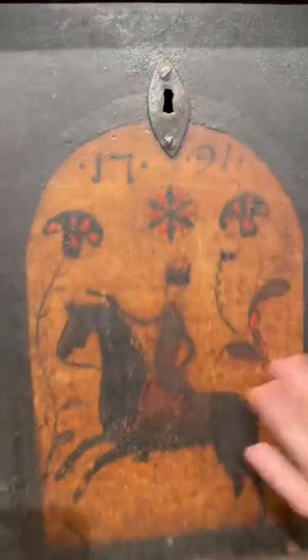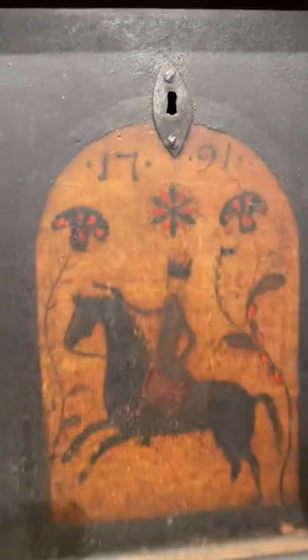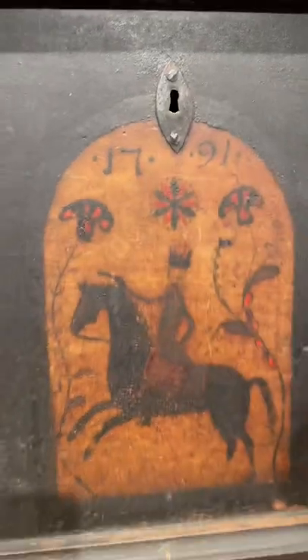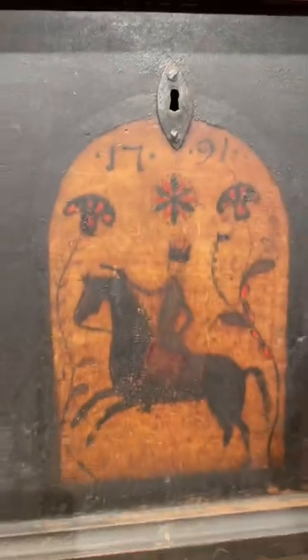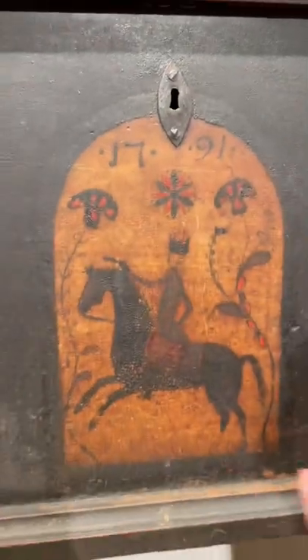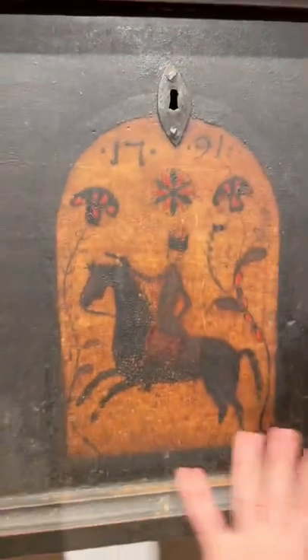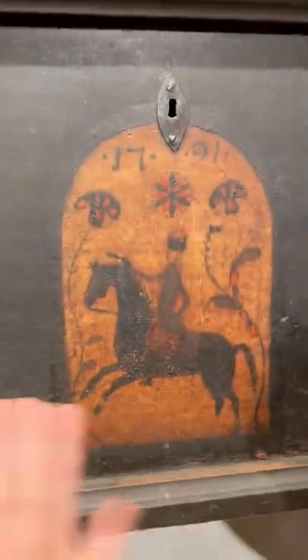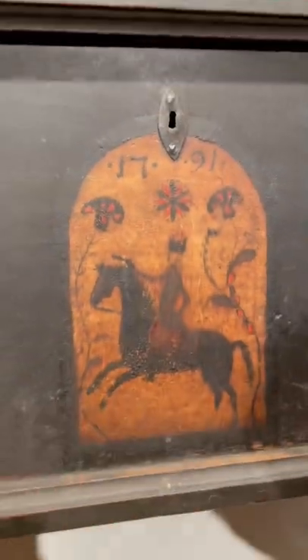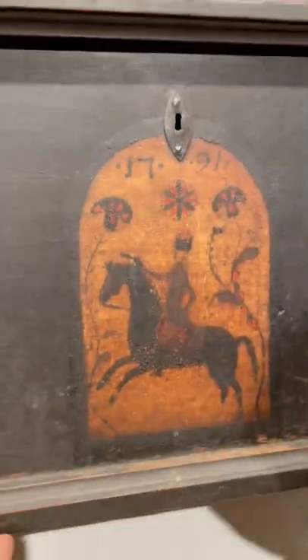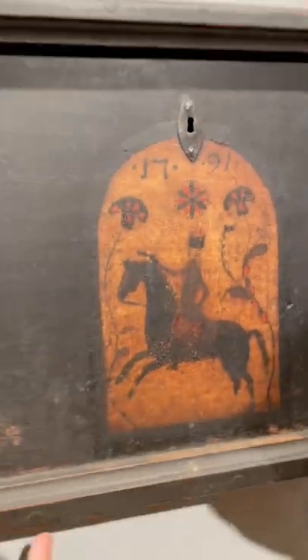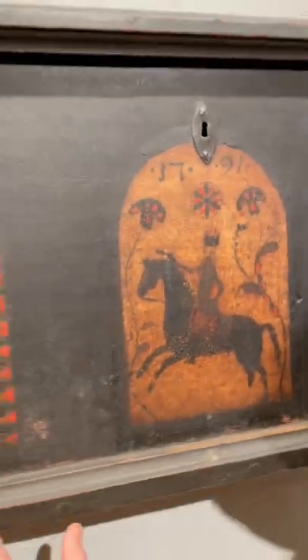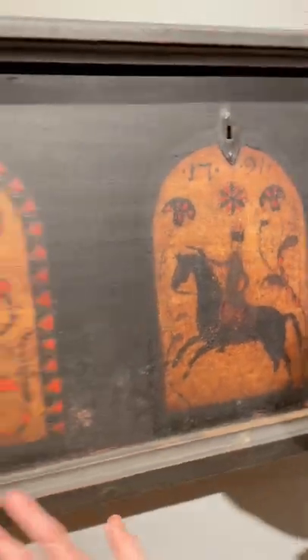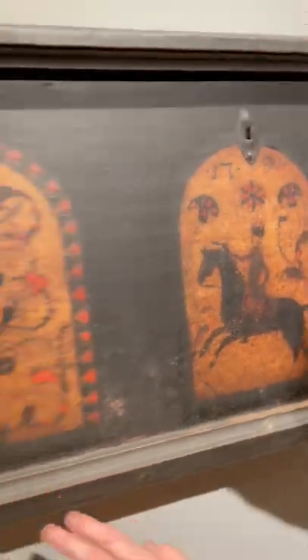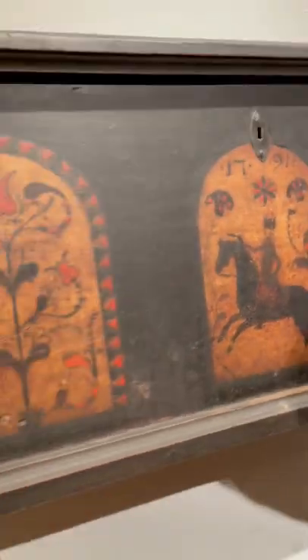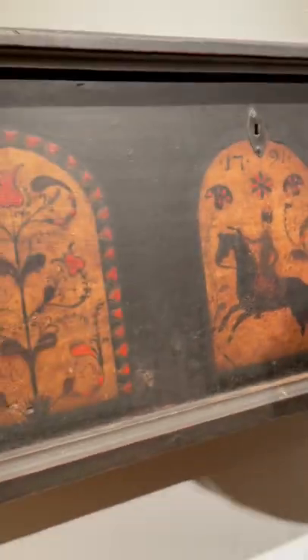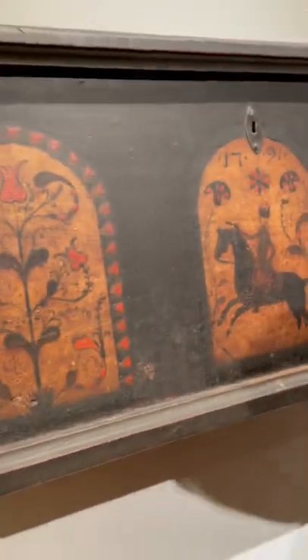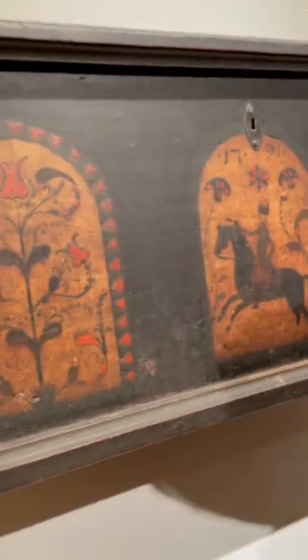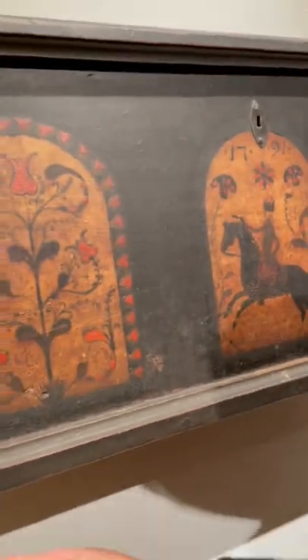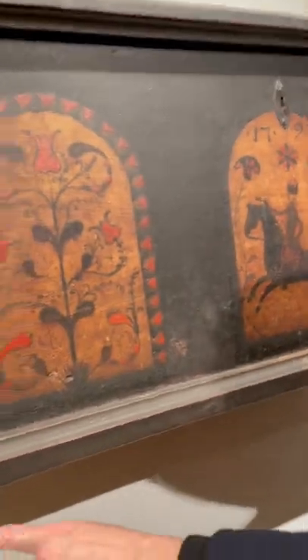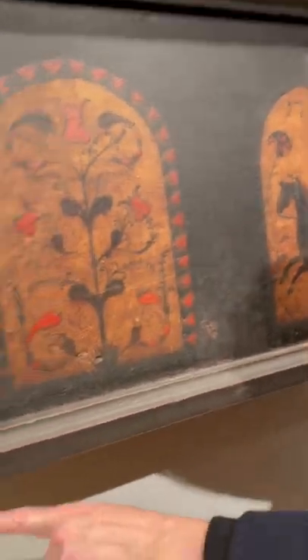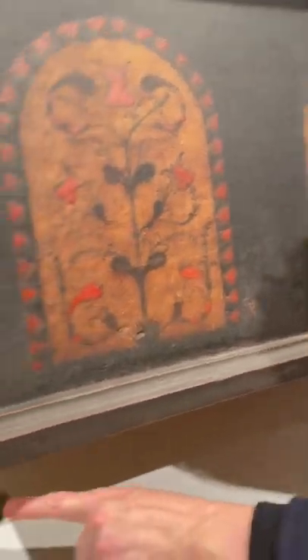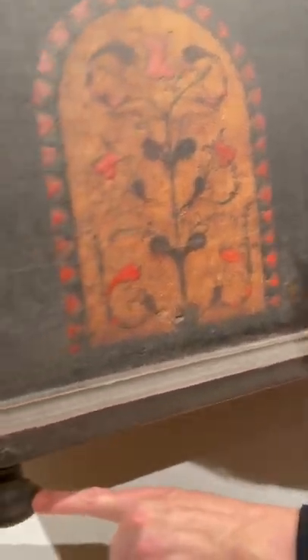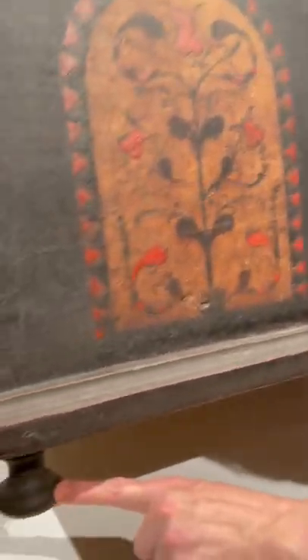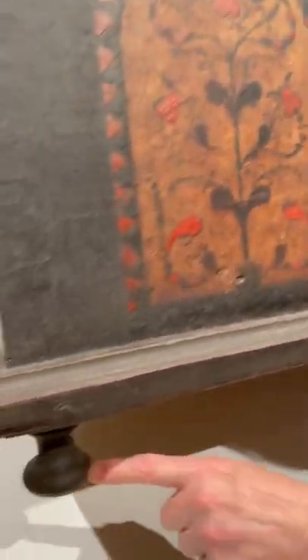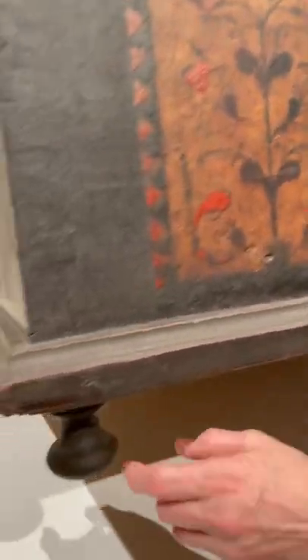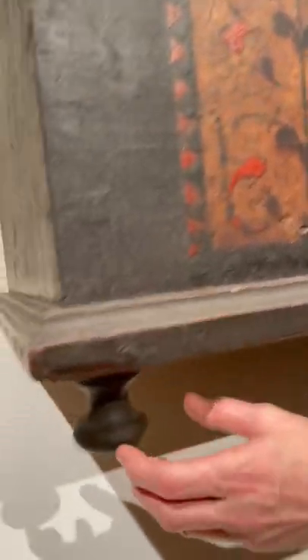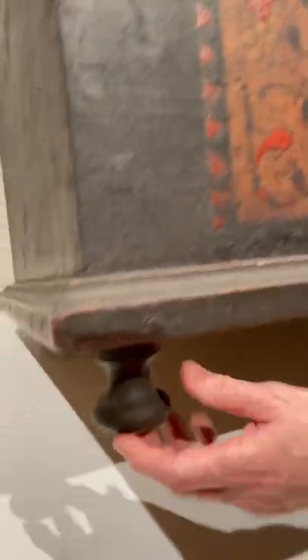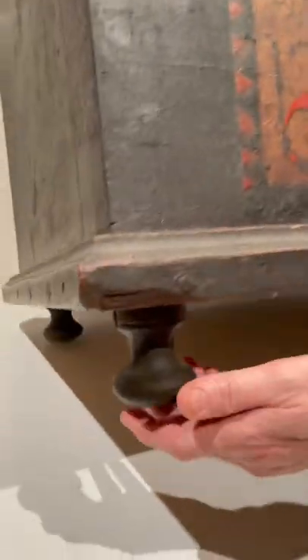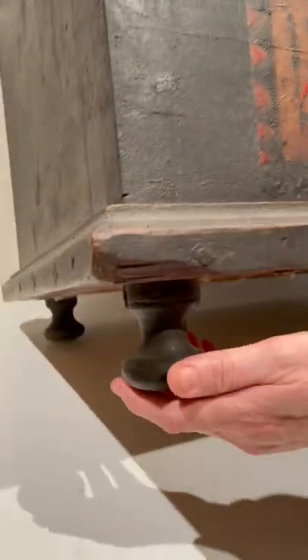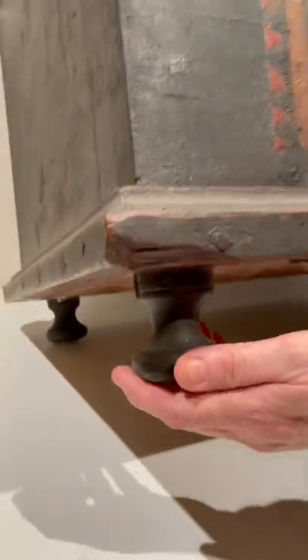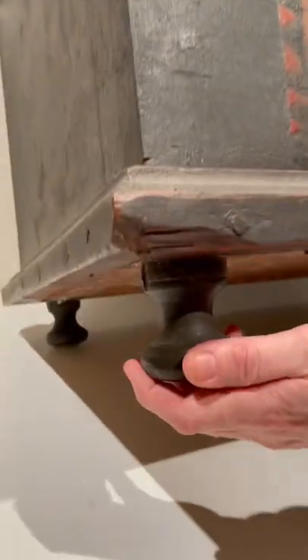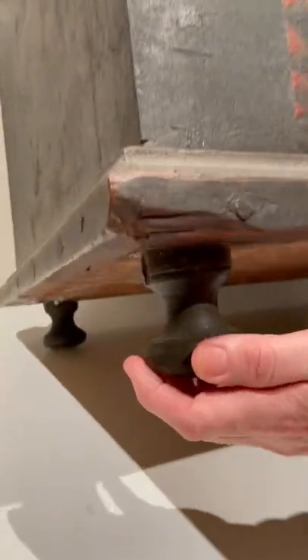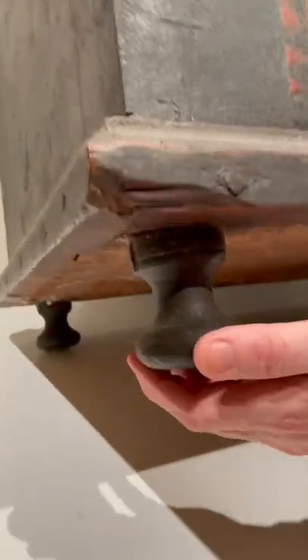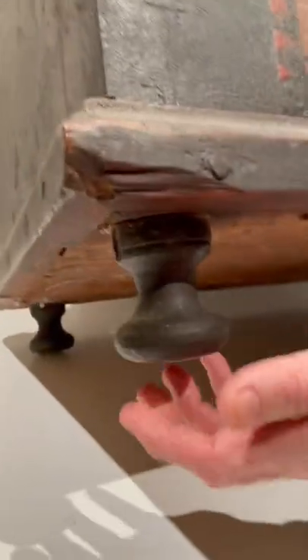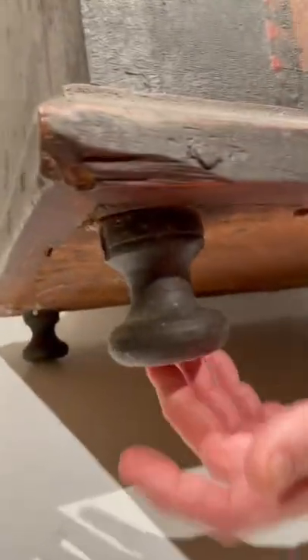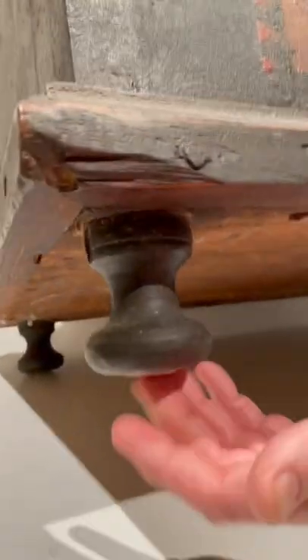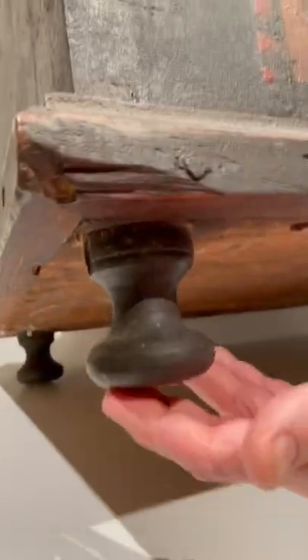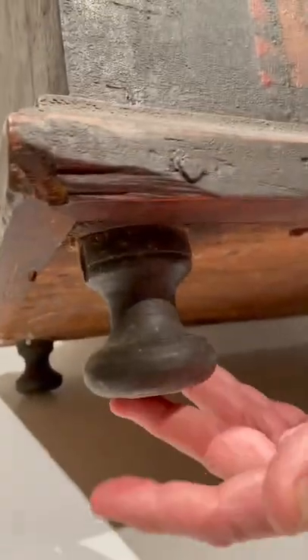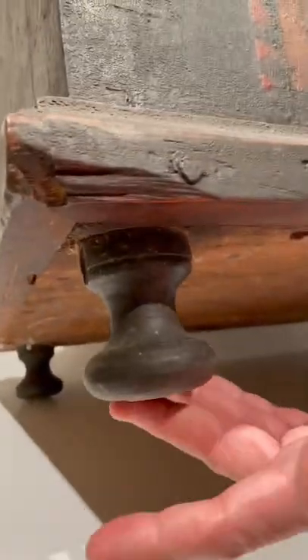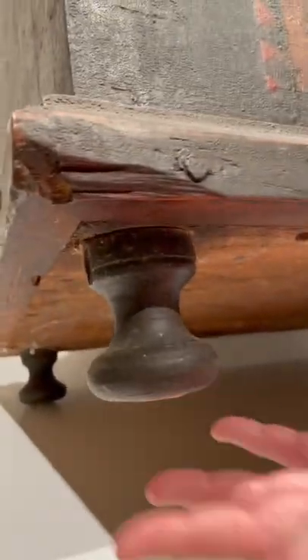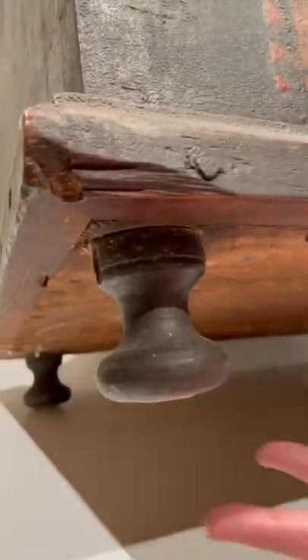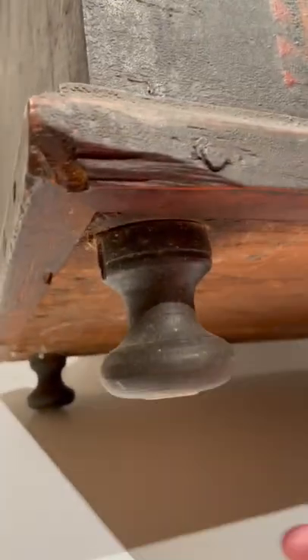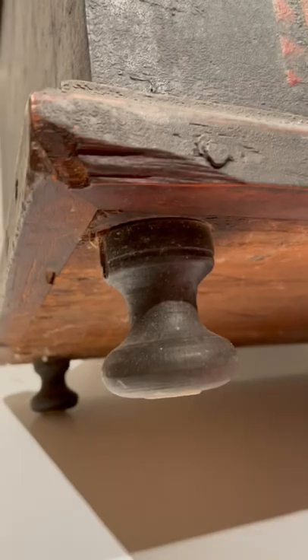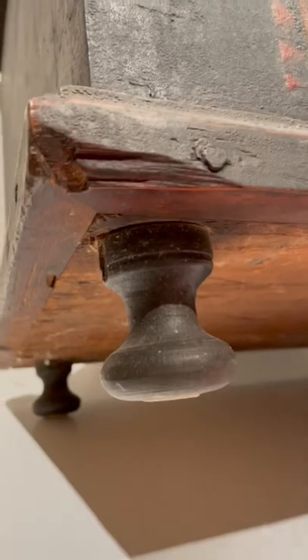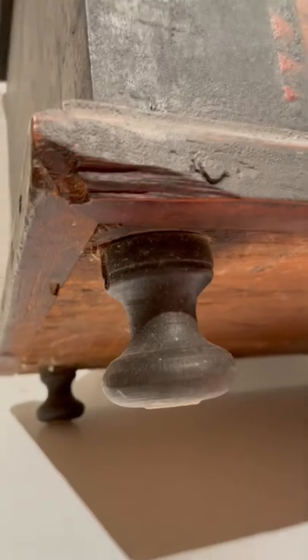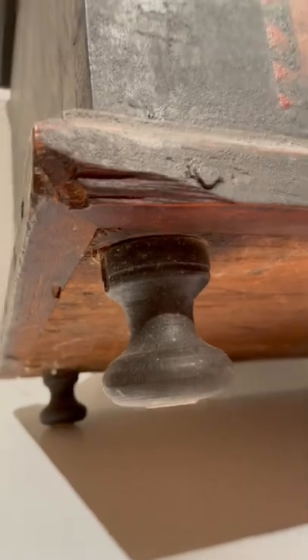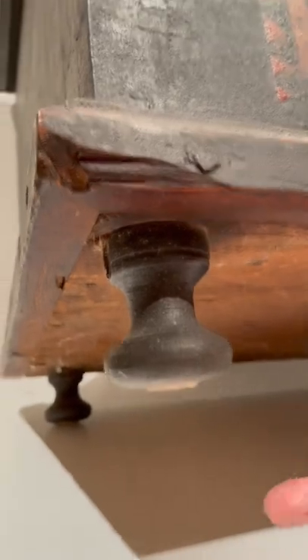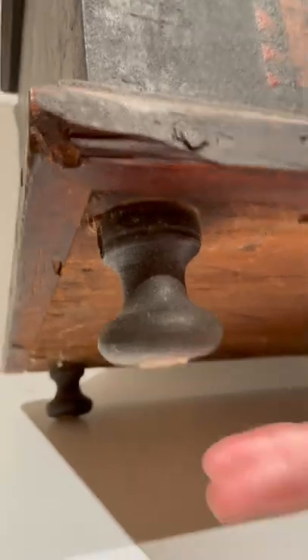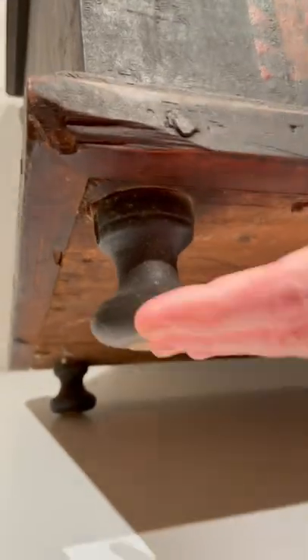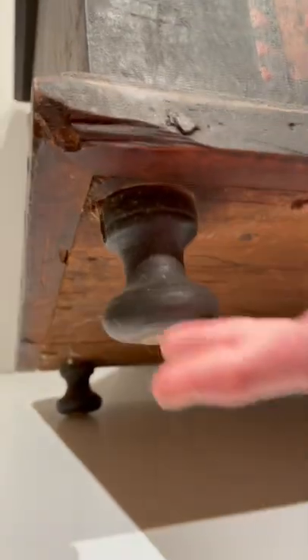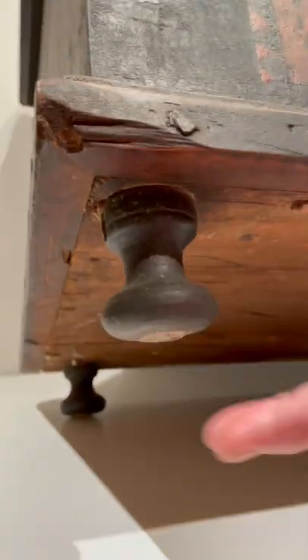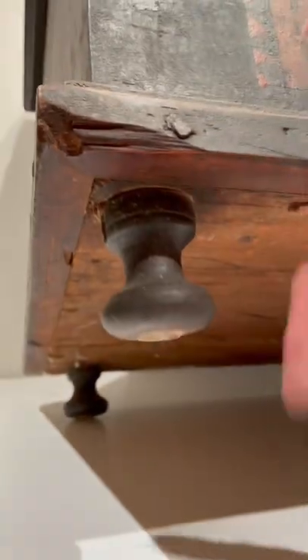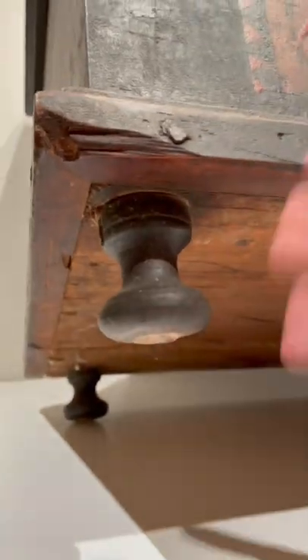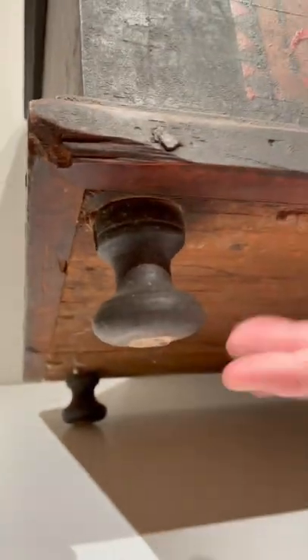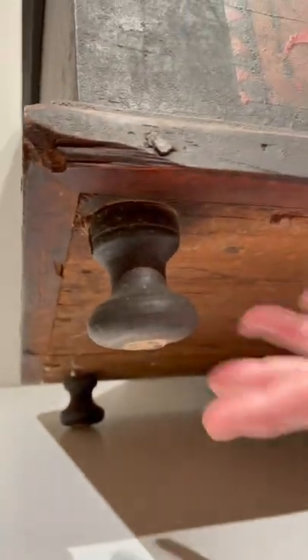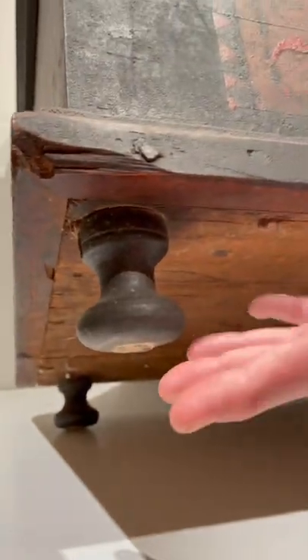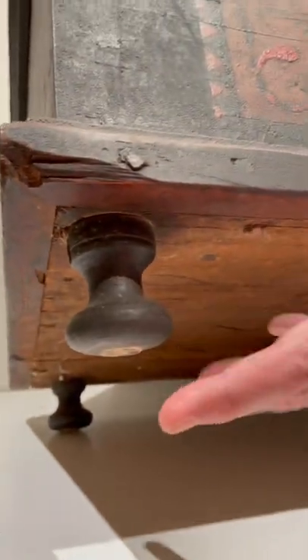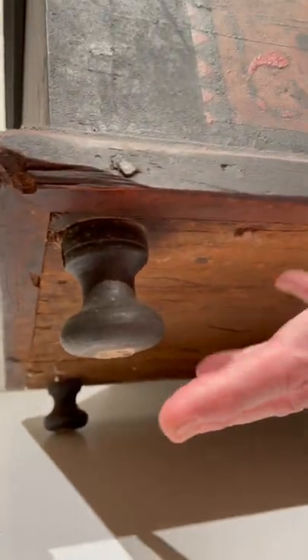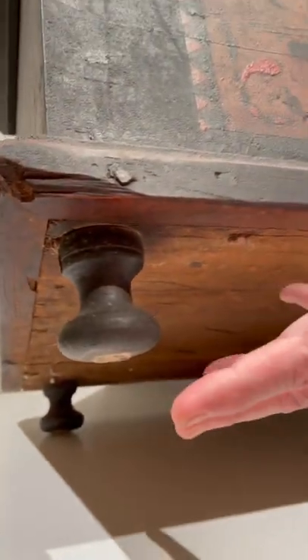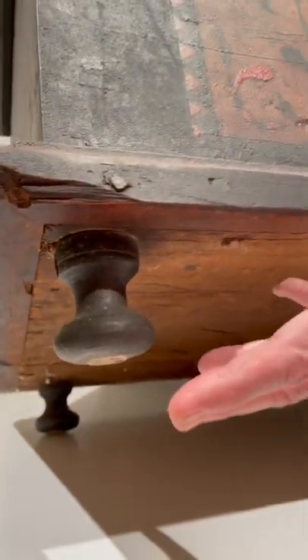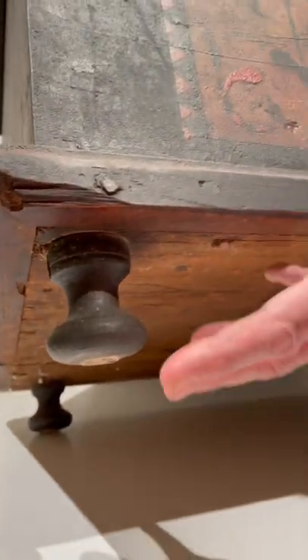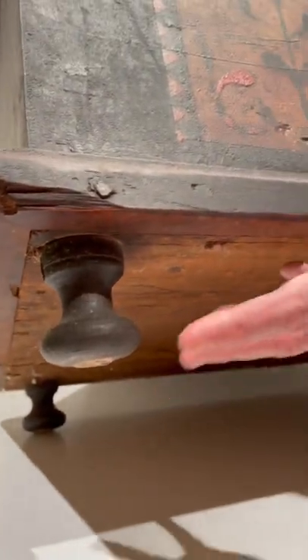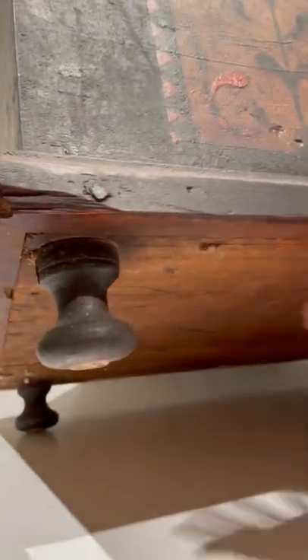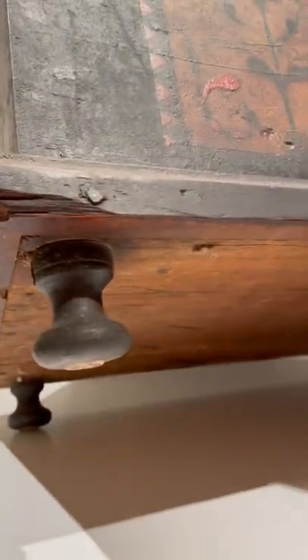Everything's original on this except for the feet, which are just described as replaced feet. They would have been small like that.